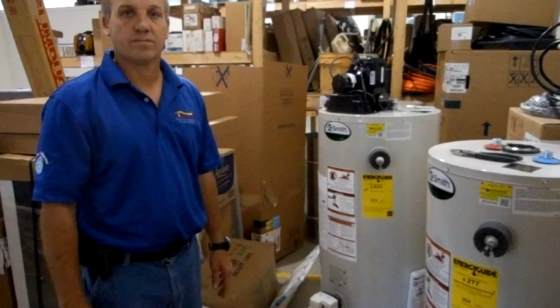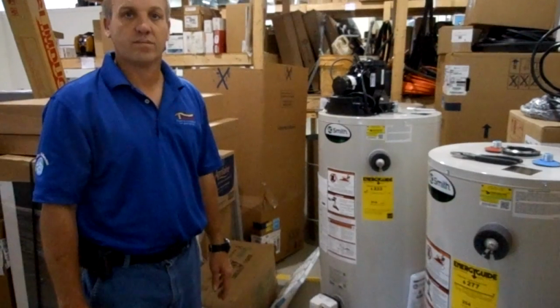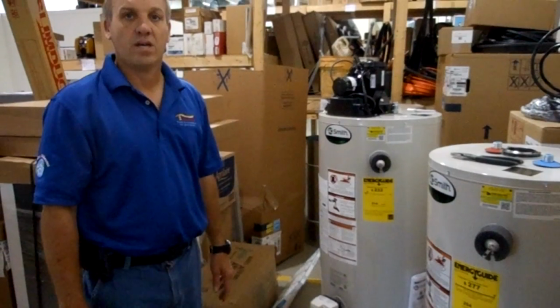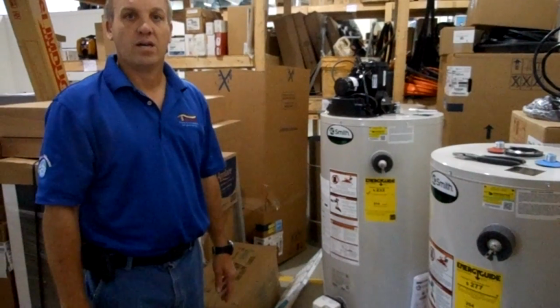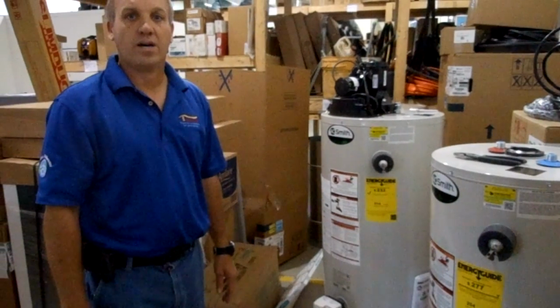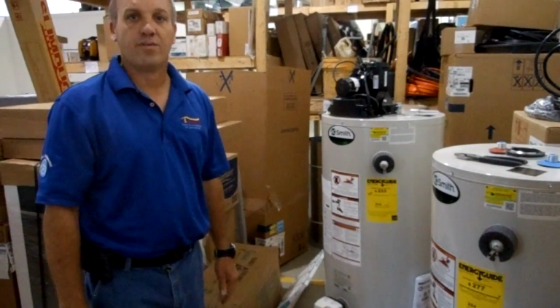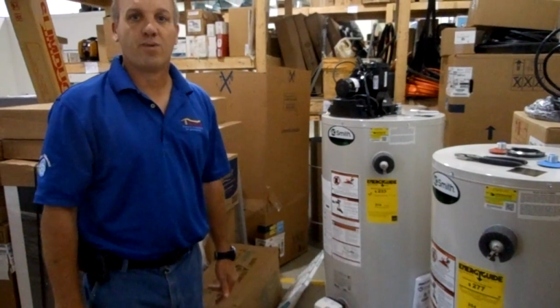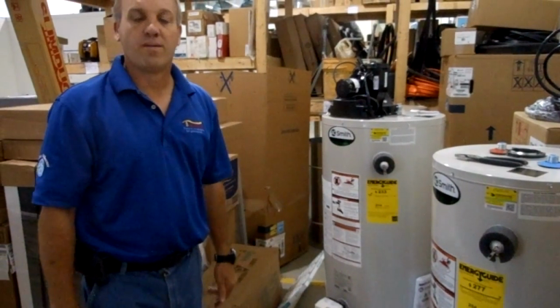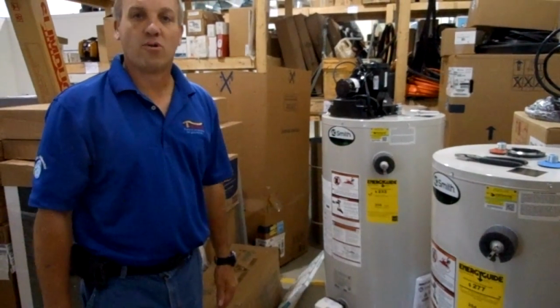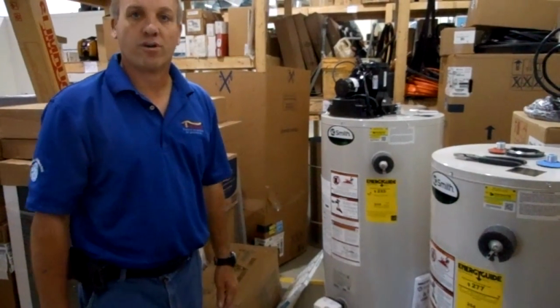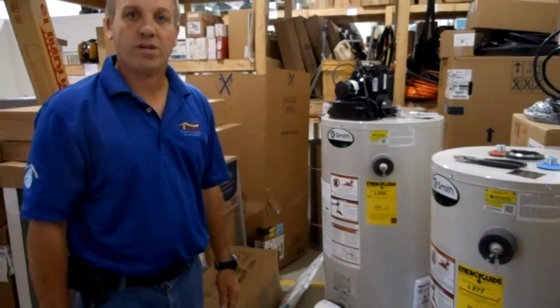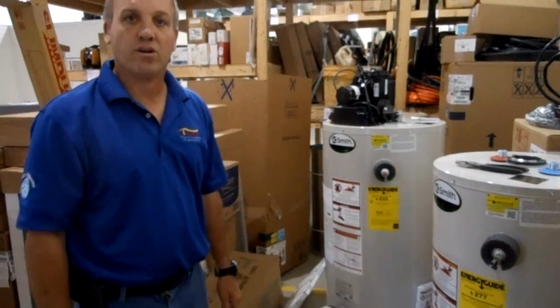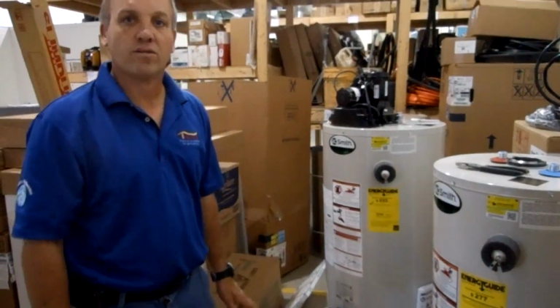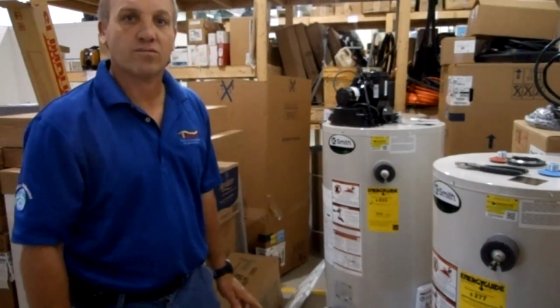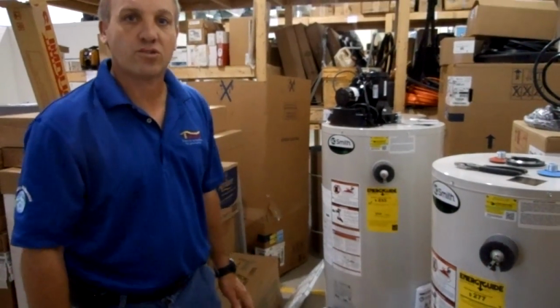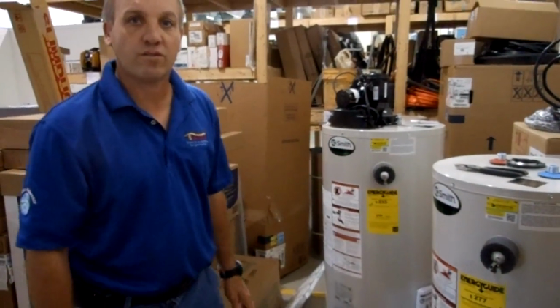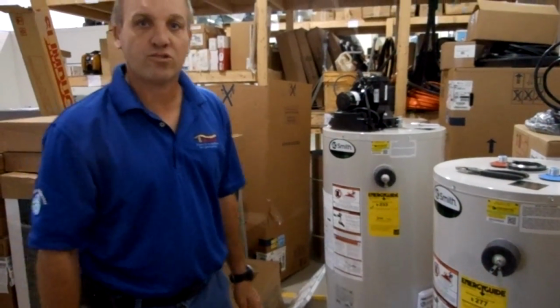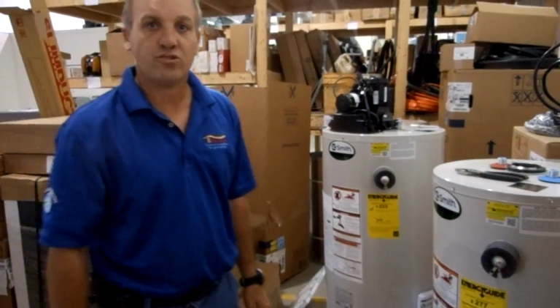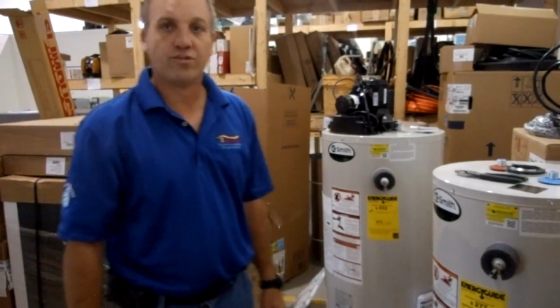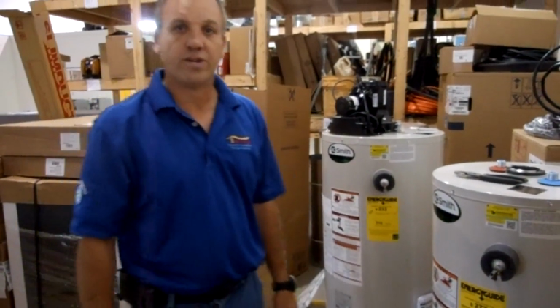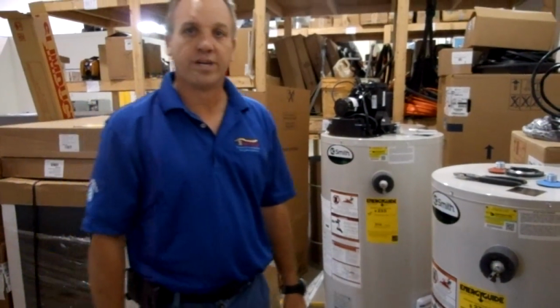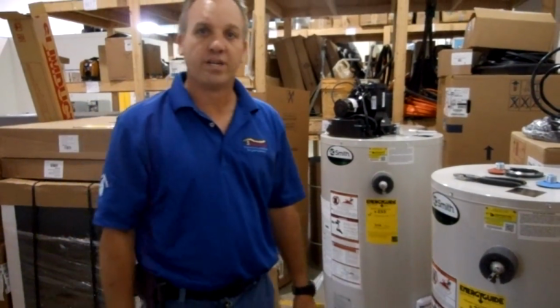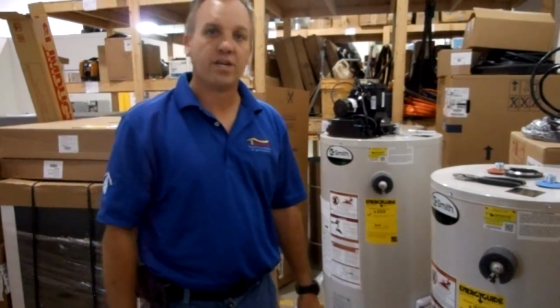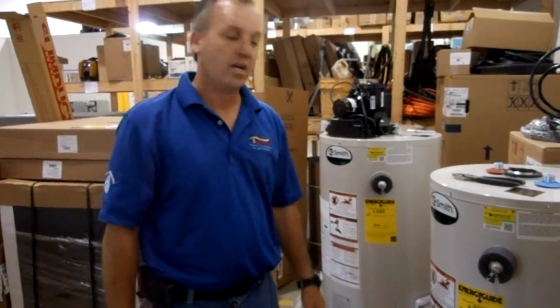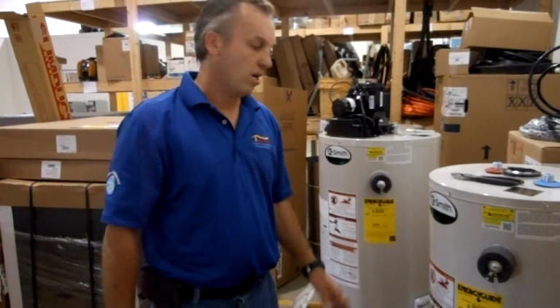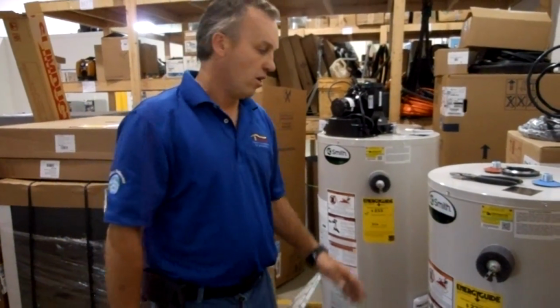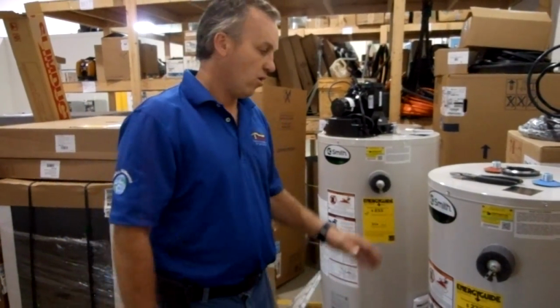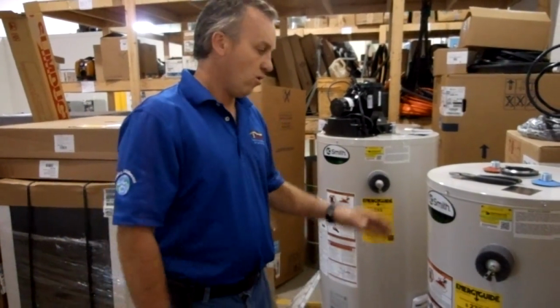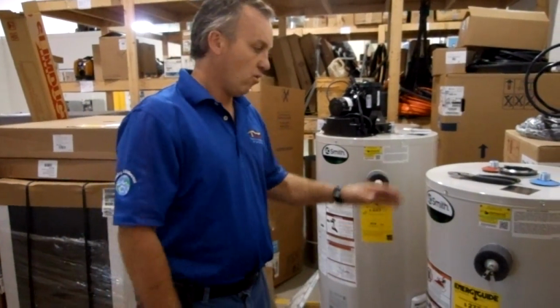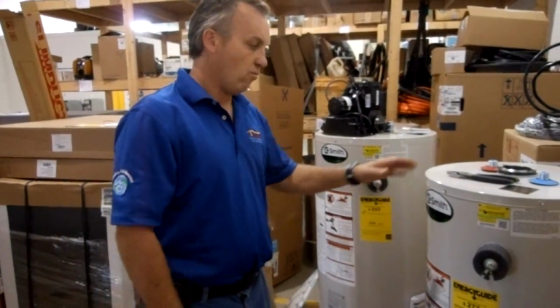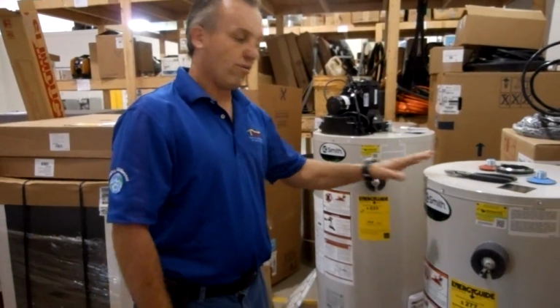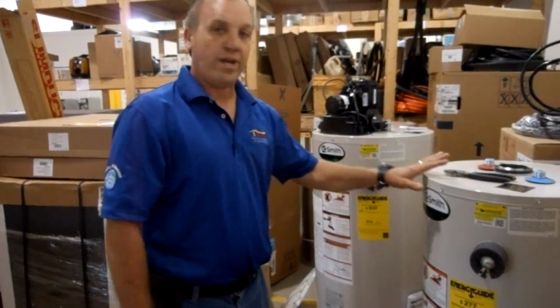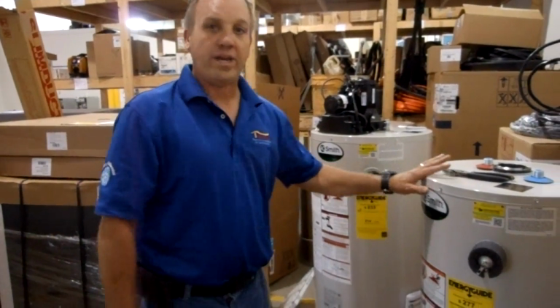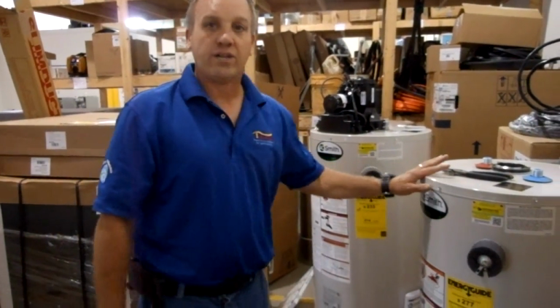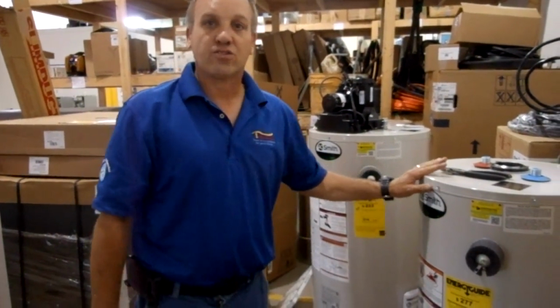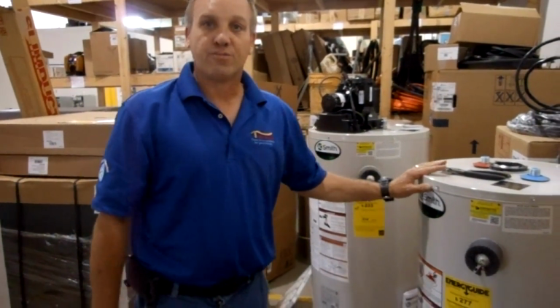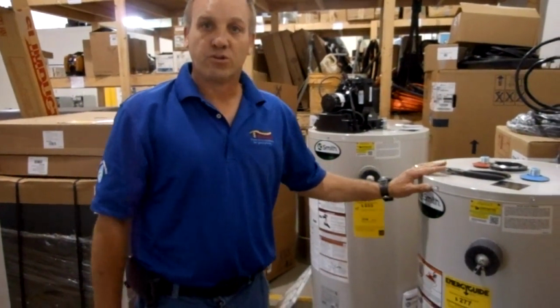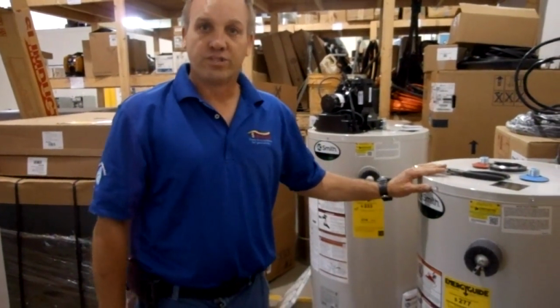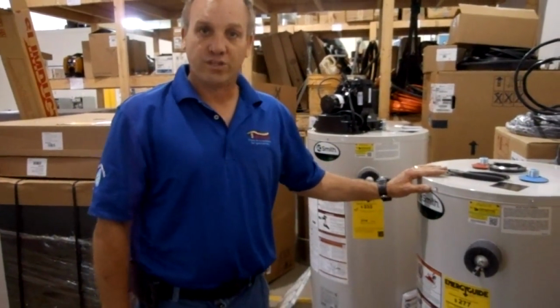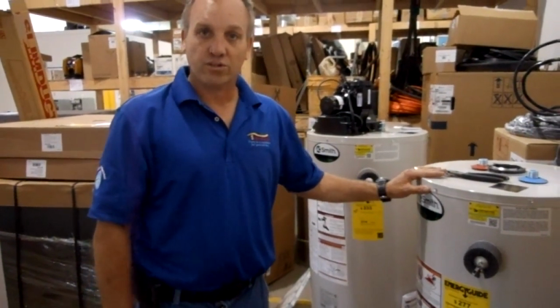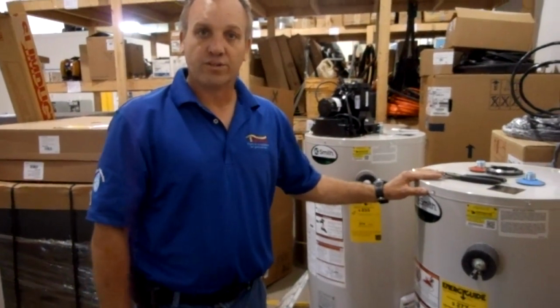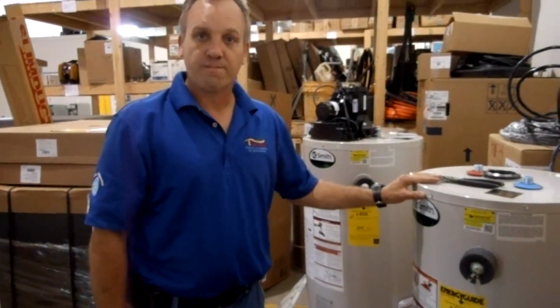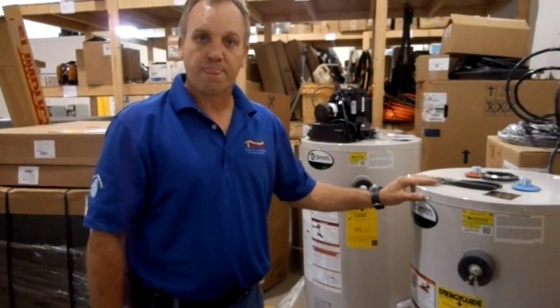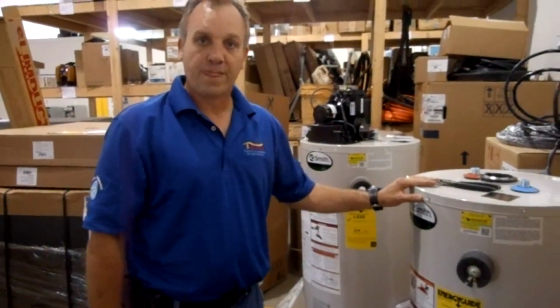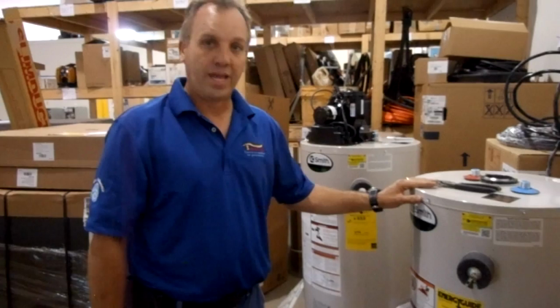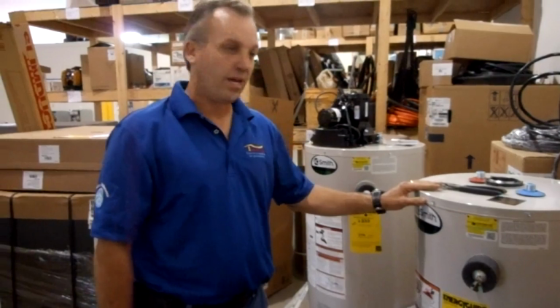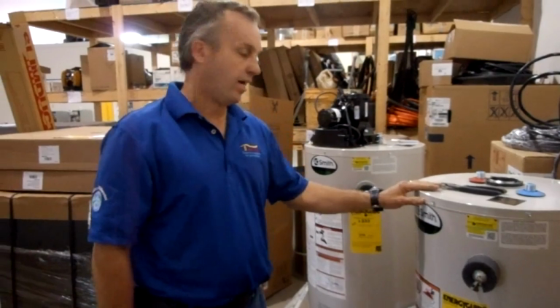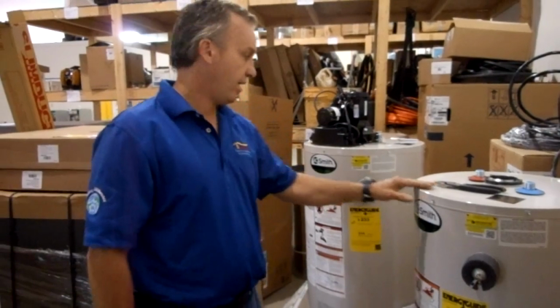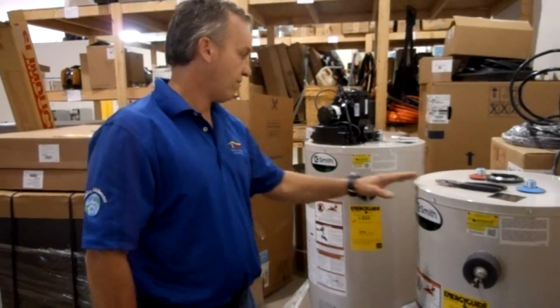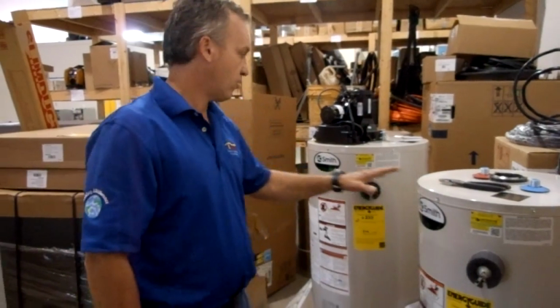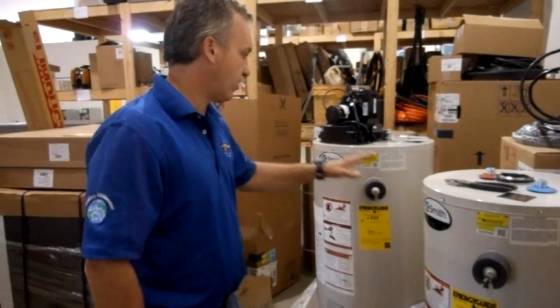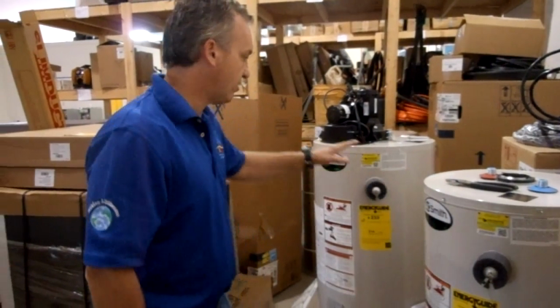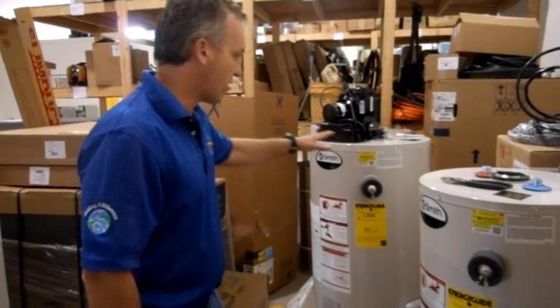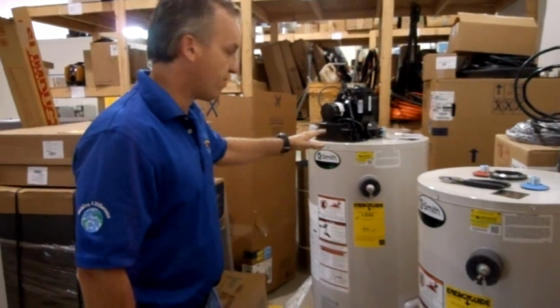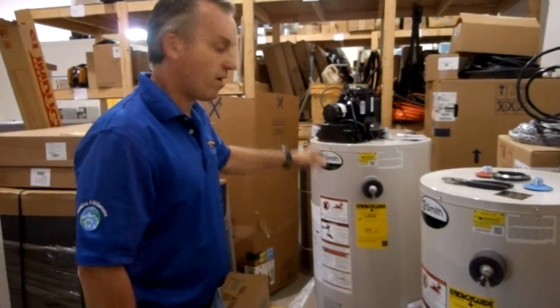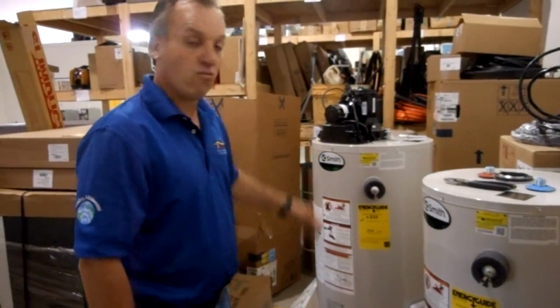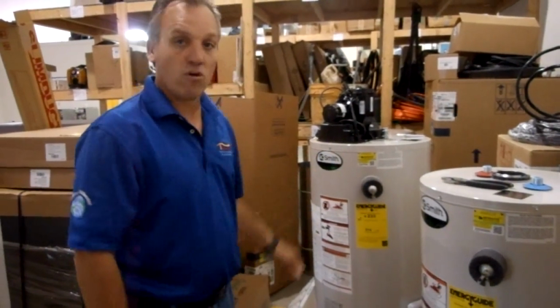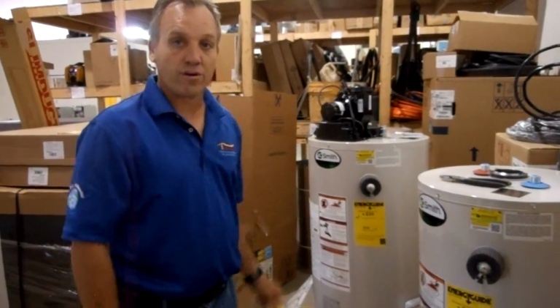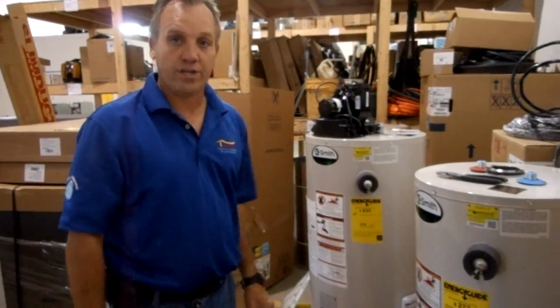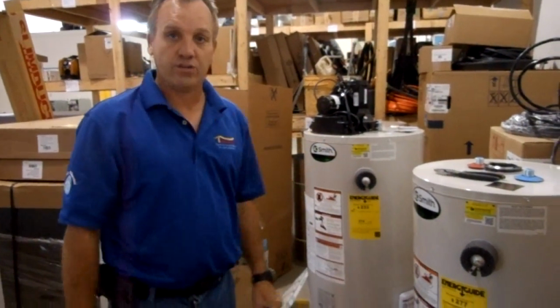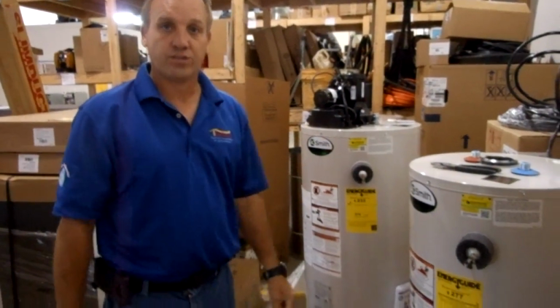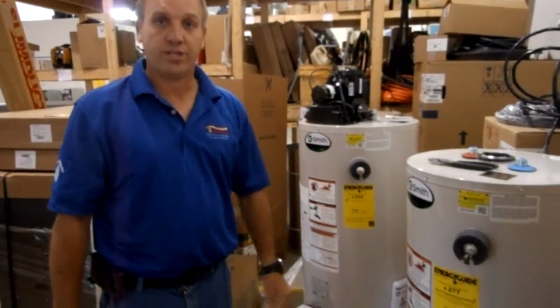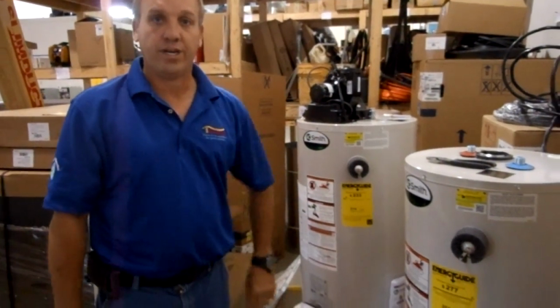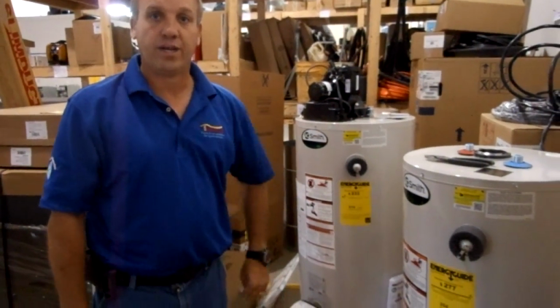Hi, Bob Martin here, Services United. We're an A.O. Smith dealer and we're going to talk about water heaters today.